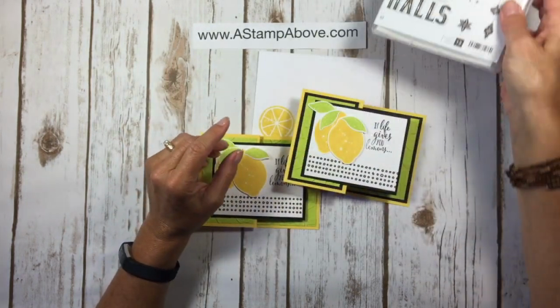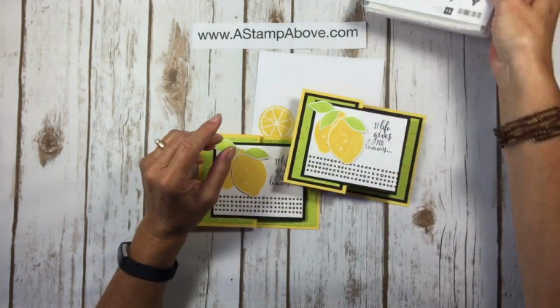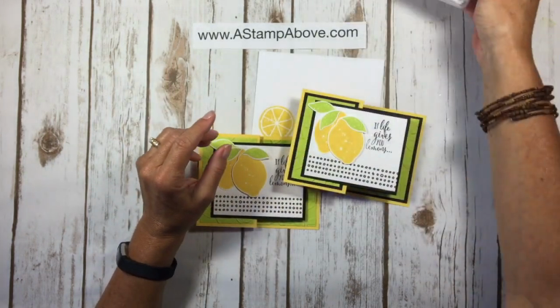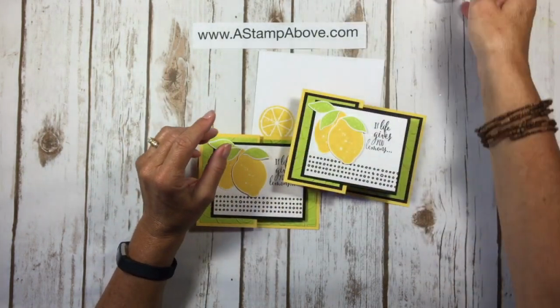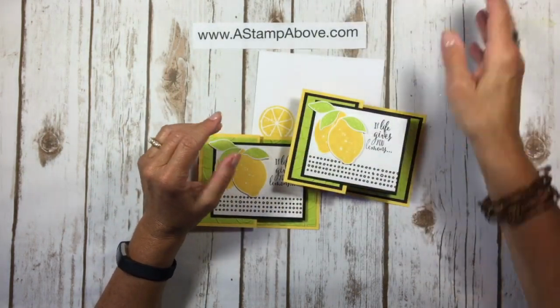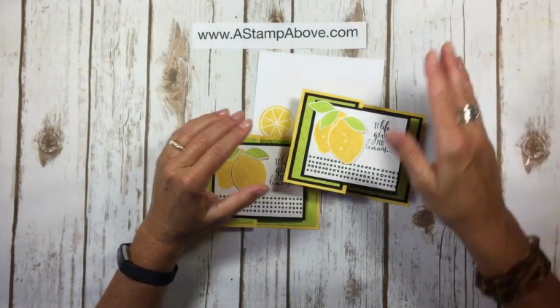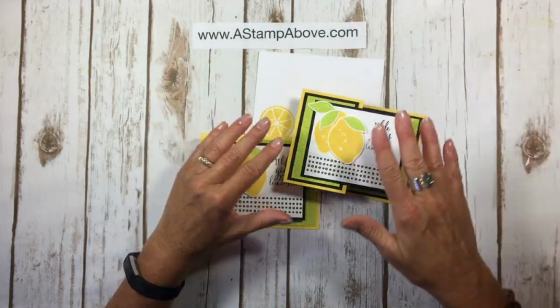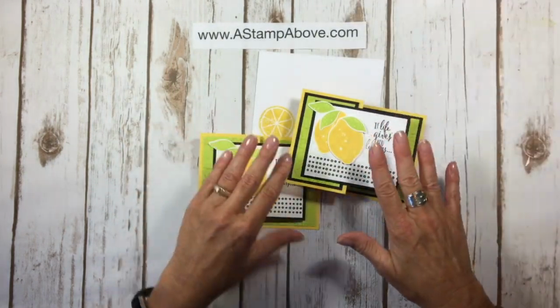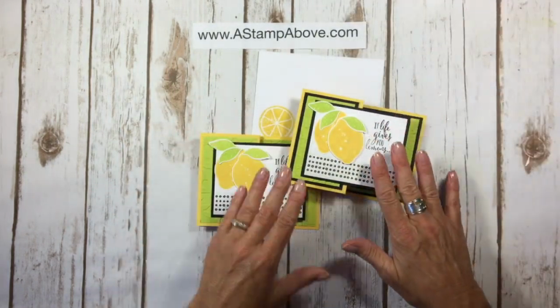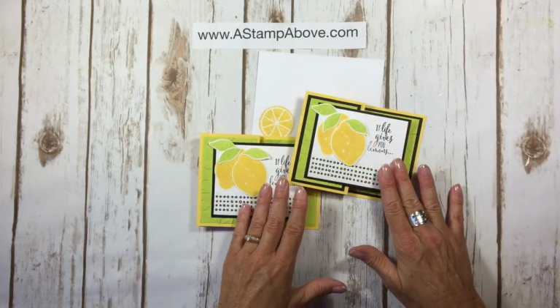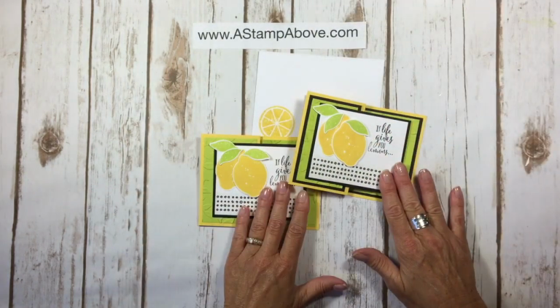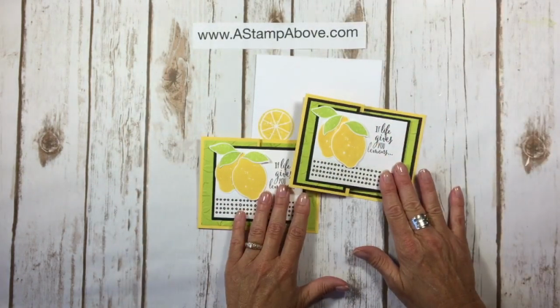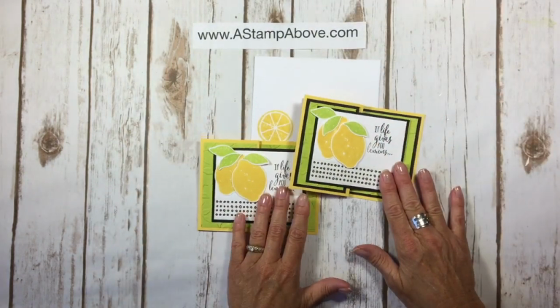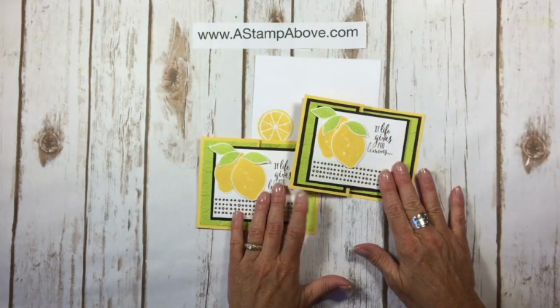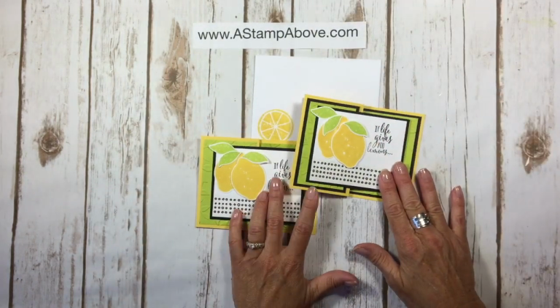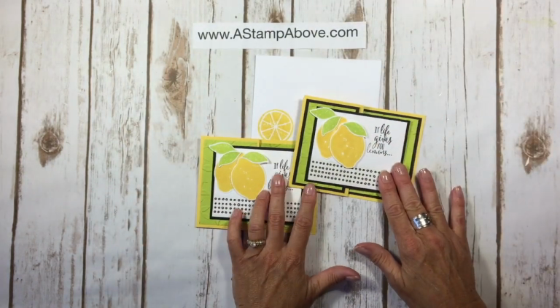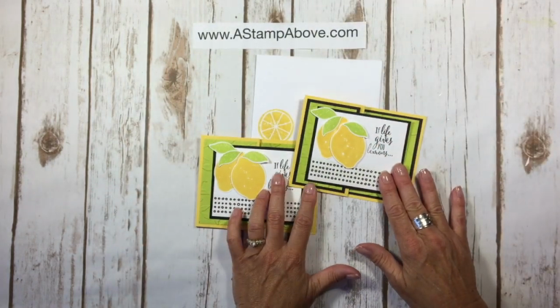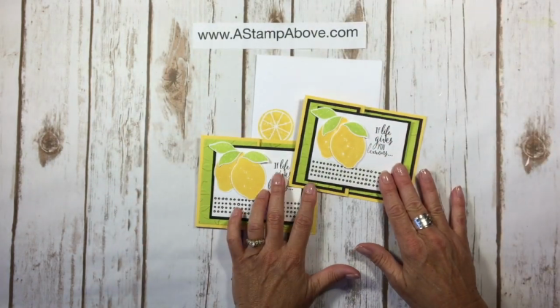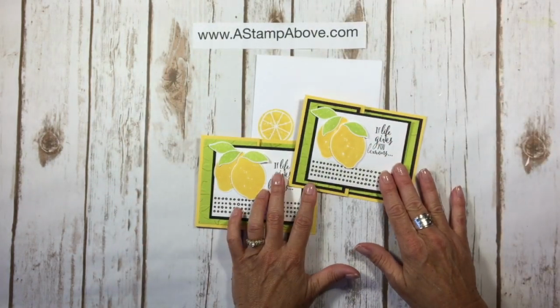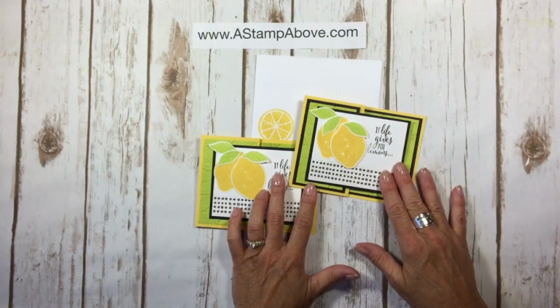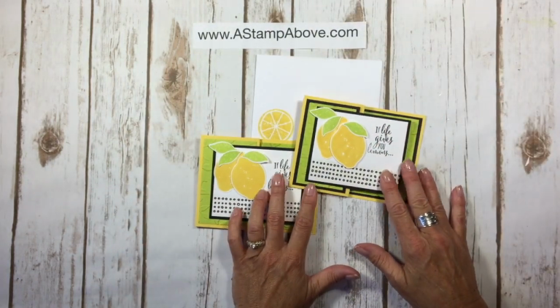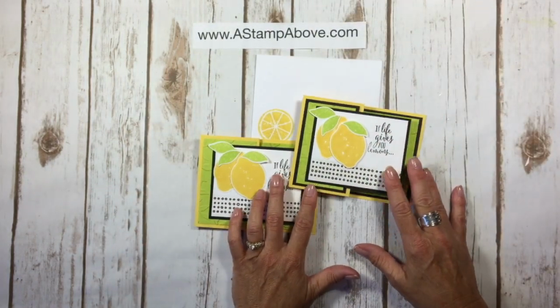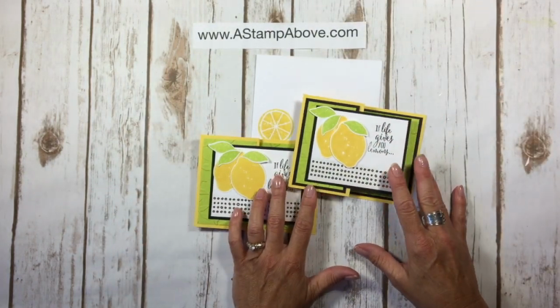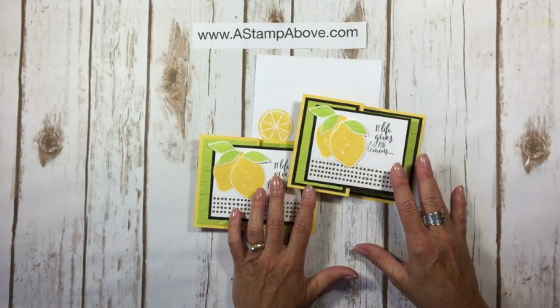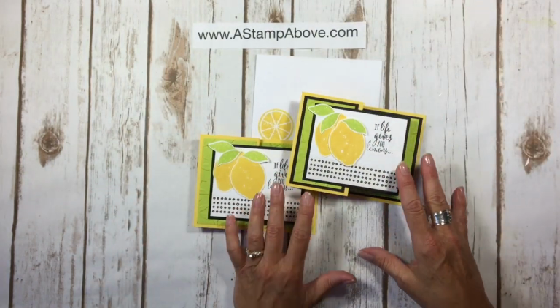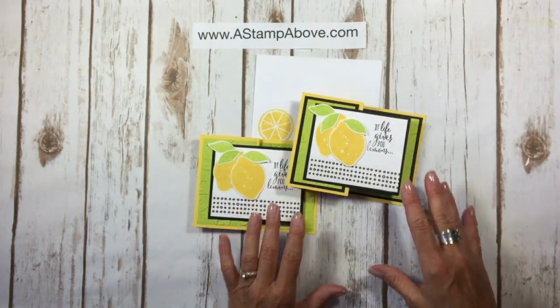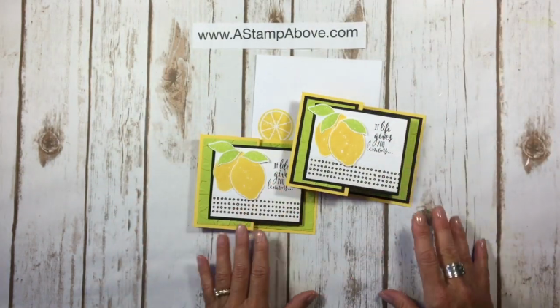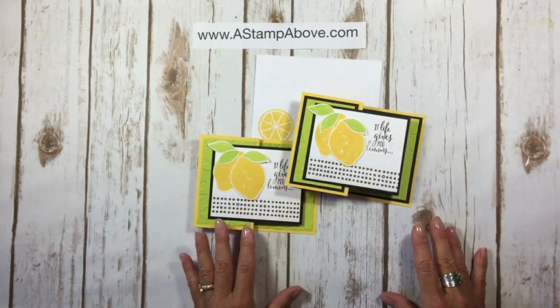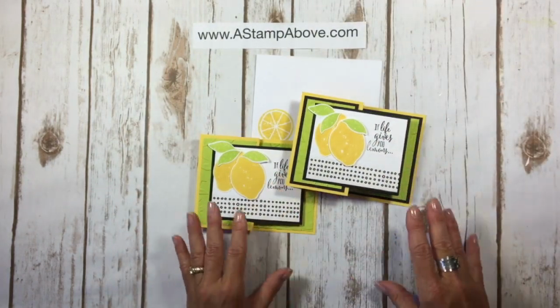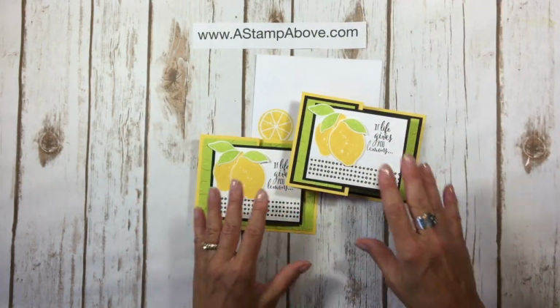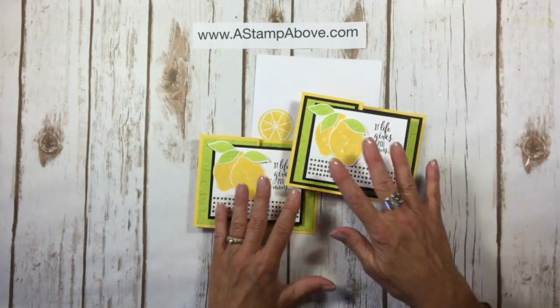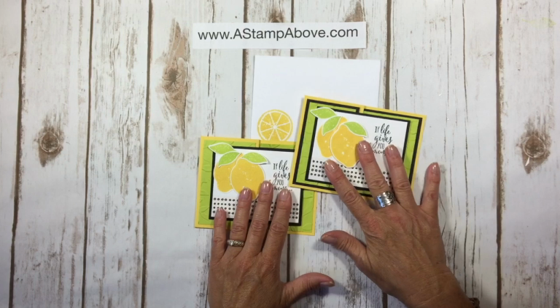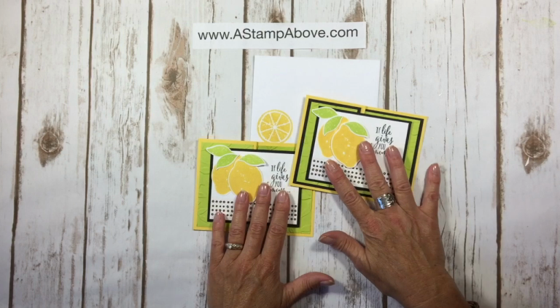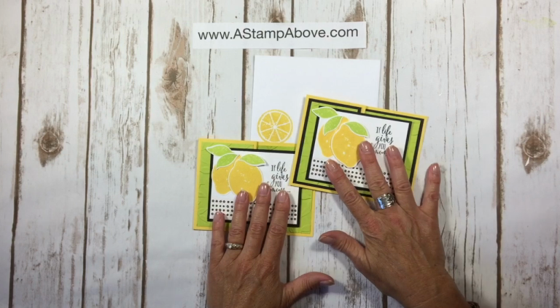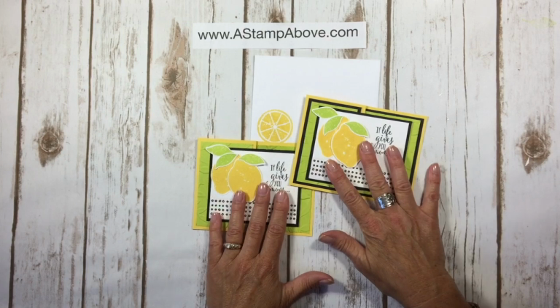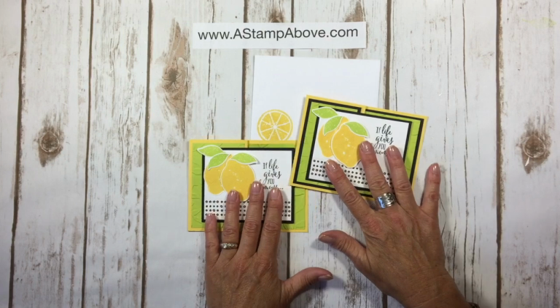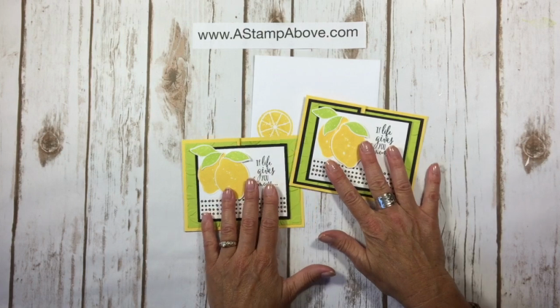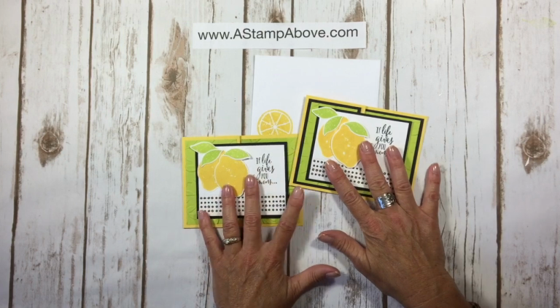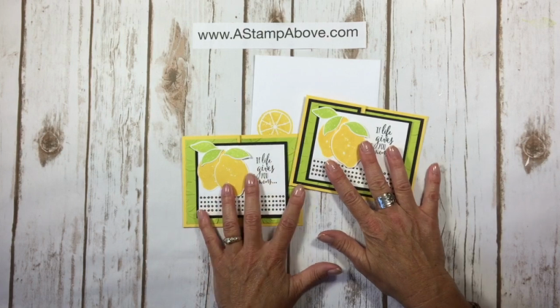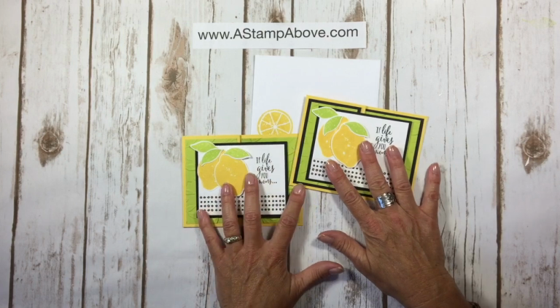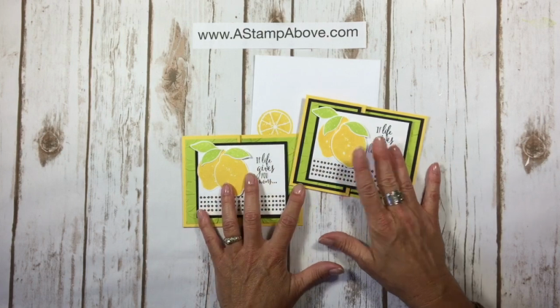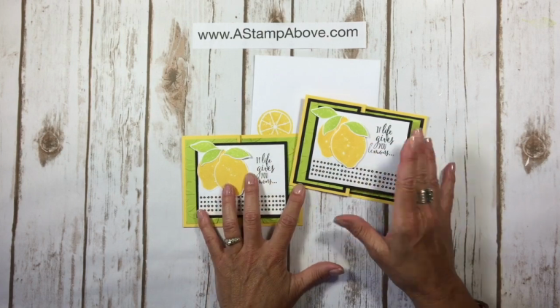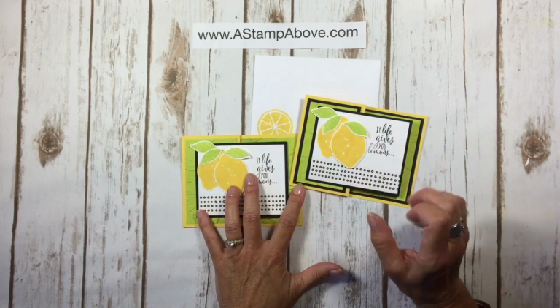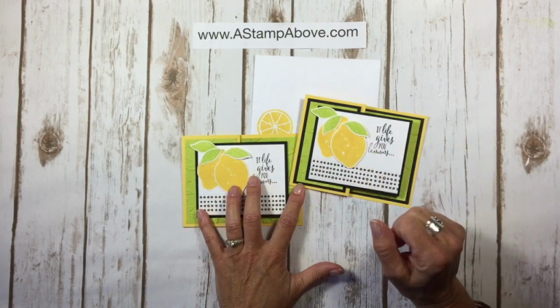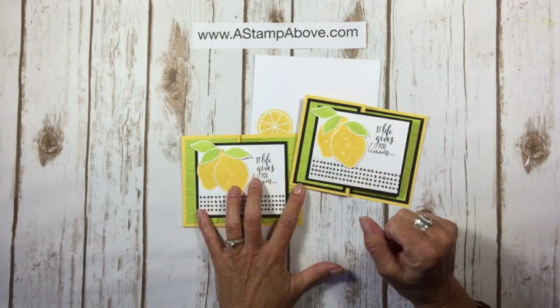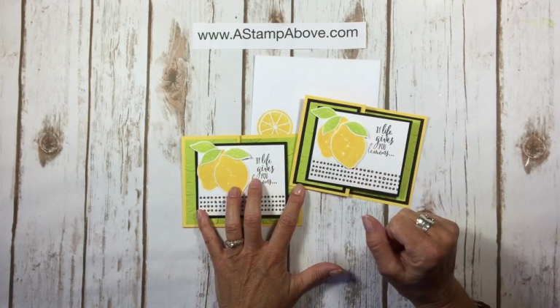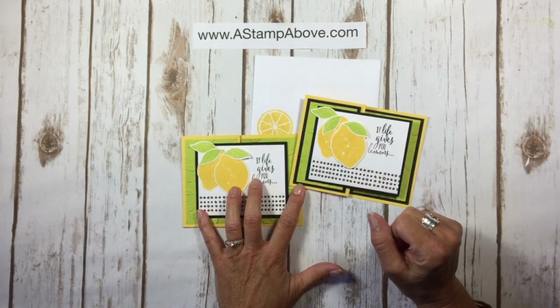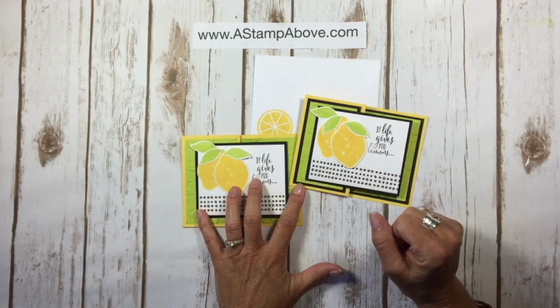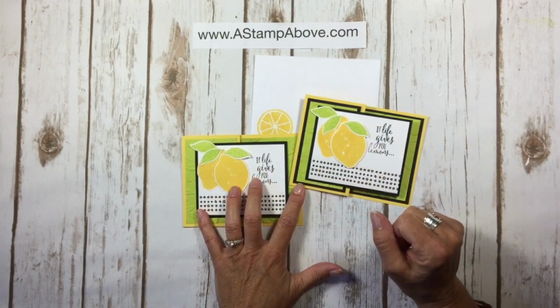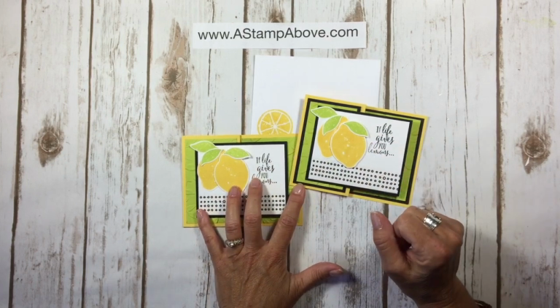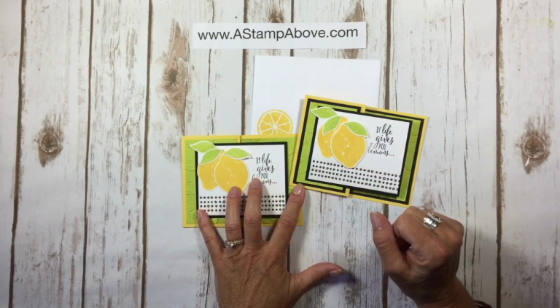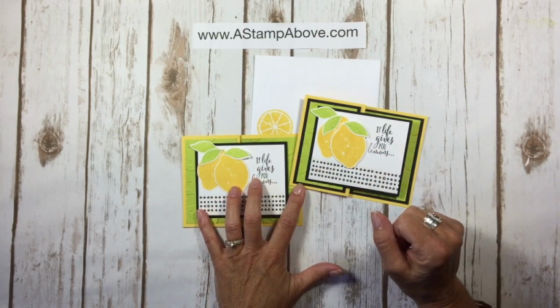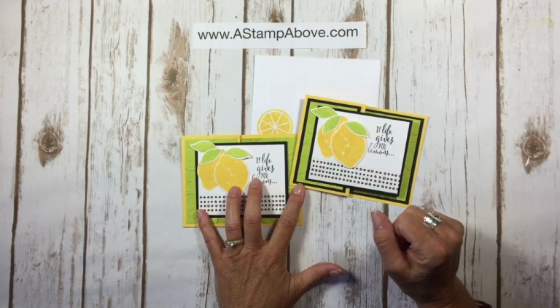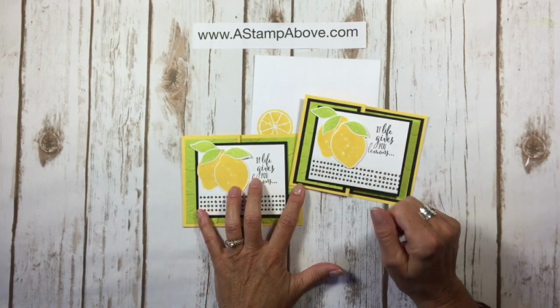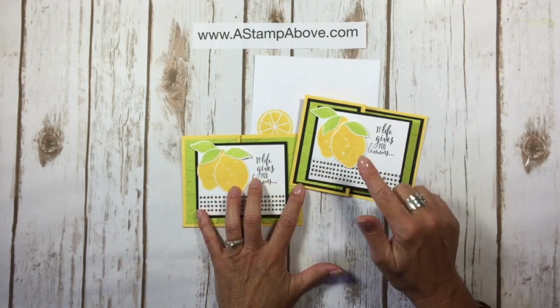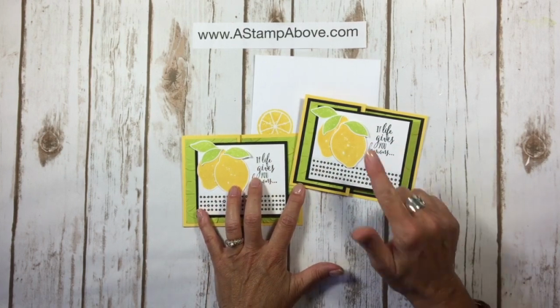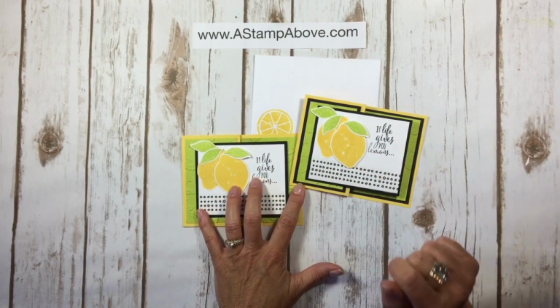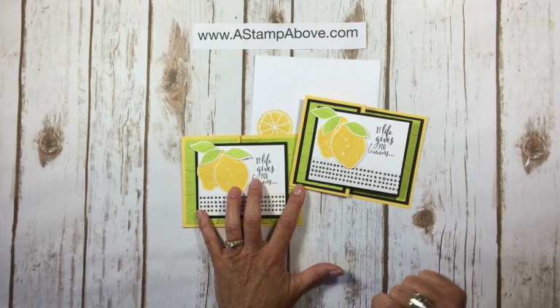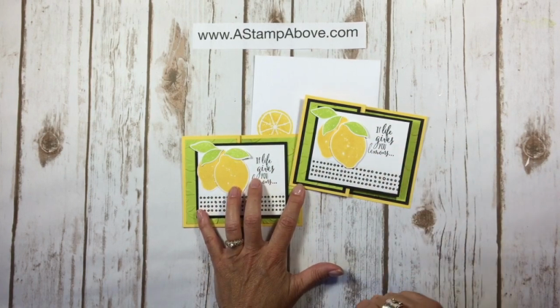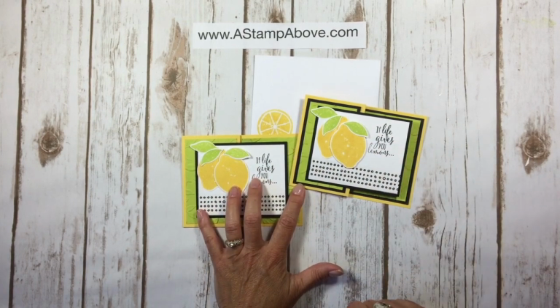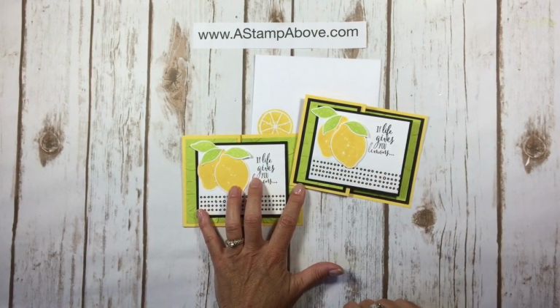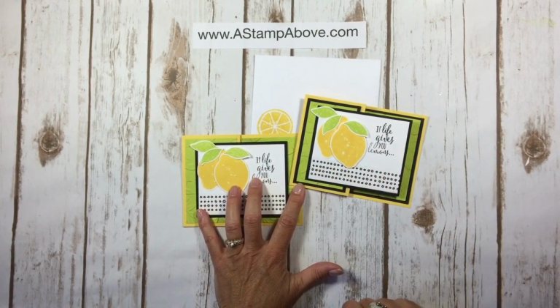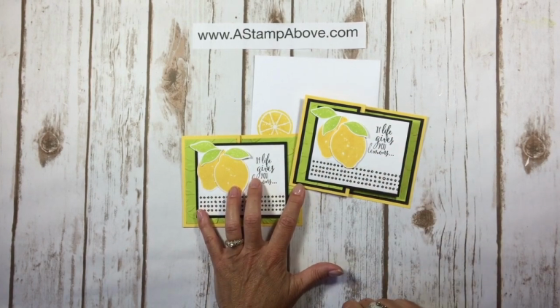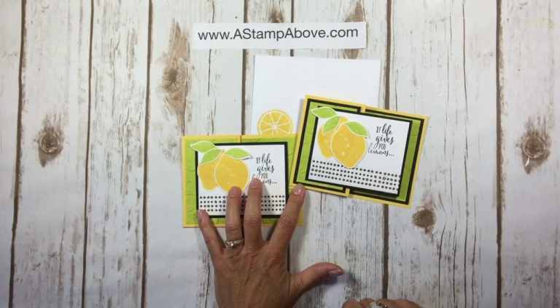All right, you guys. Thanks so much for stamping with me. I hope you have an amazing day and add a little sparkle to someone's life — send them a card.